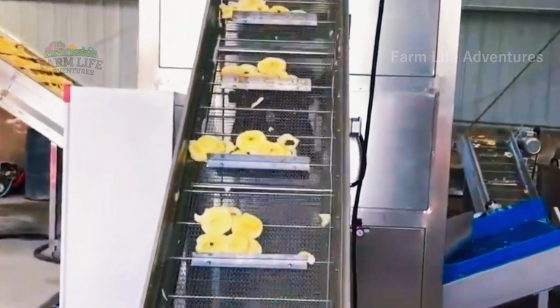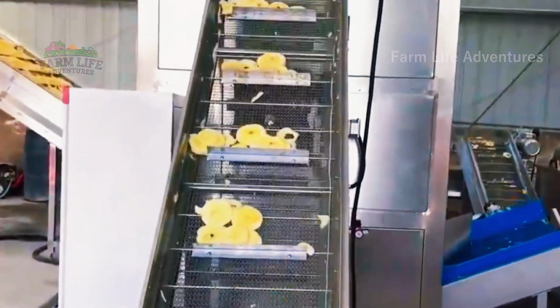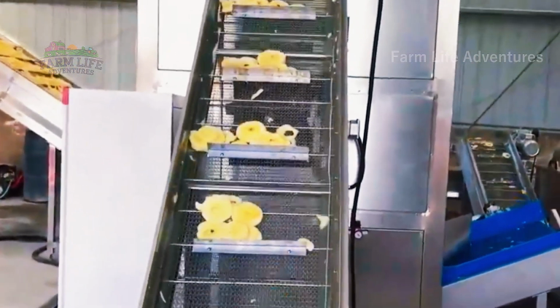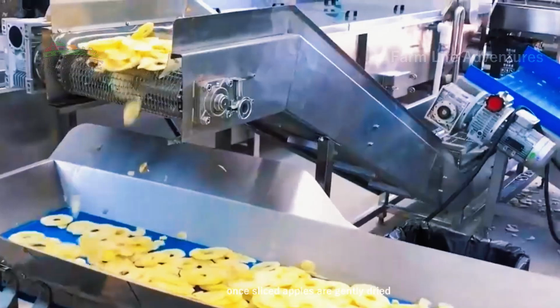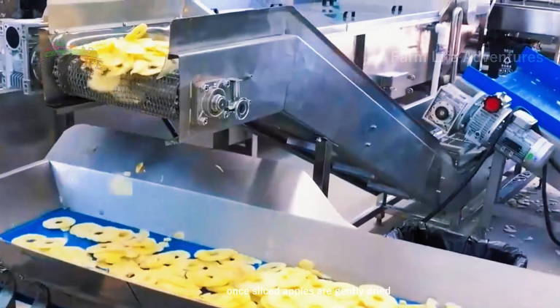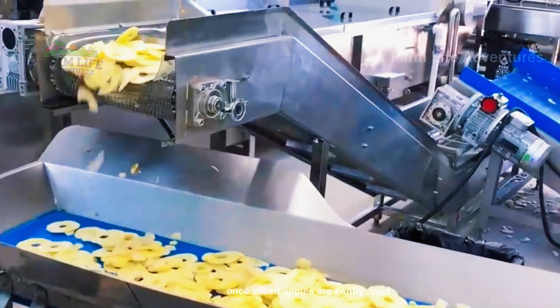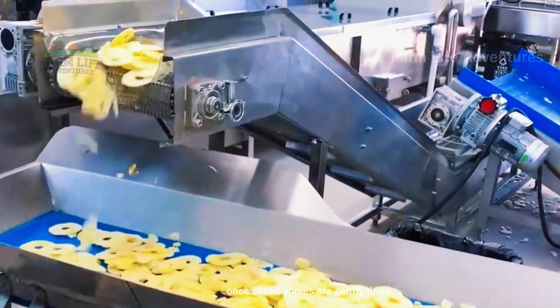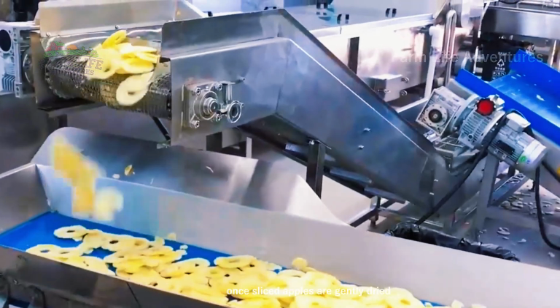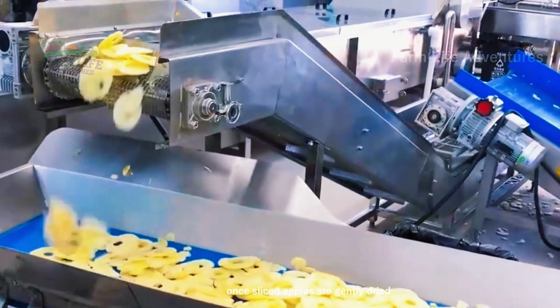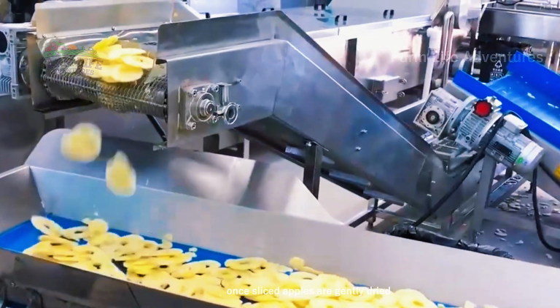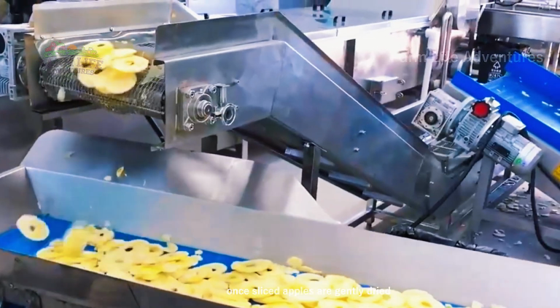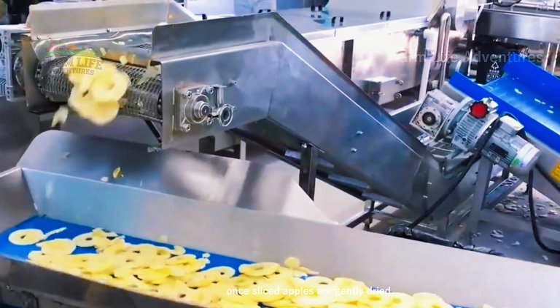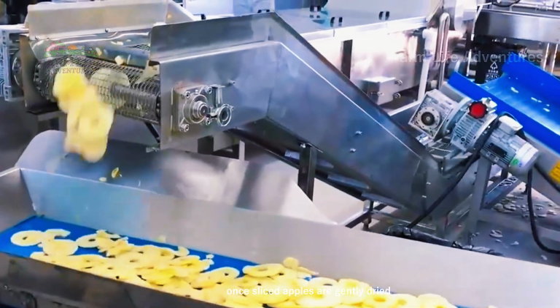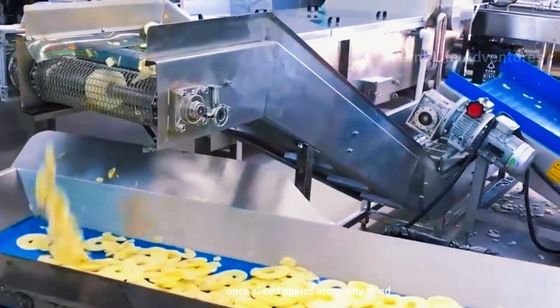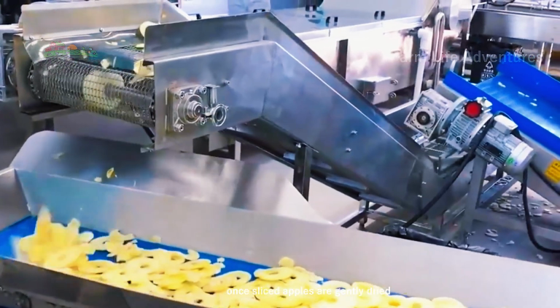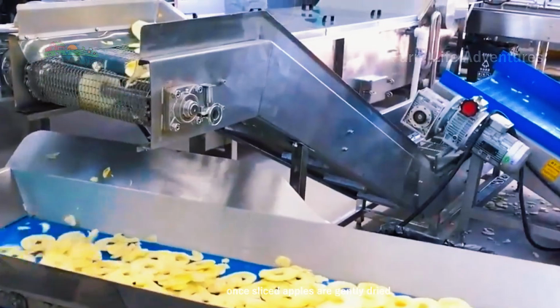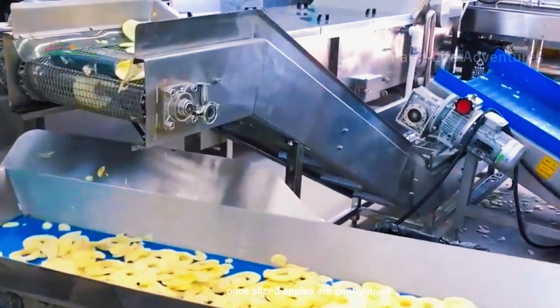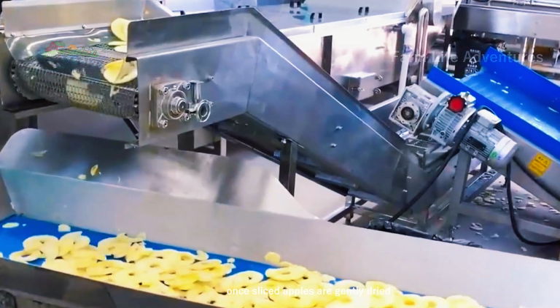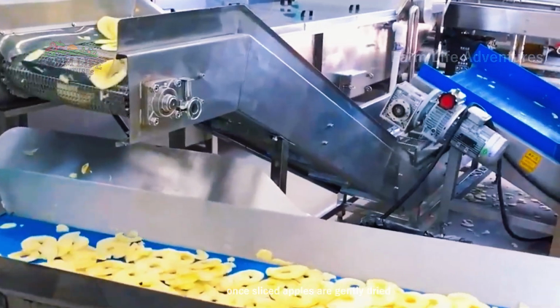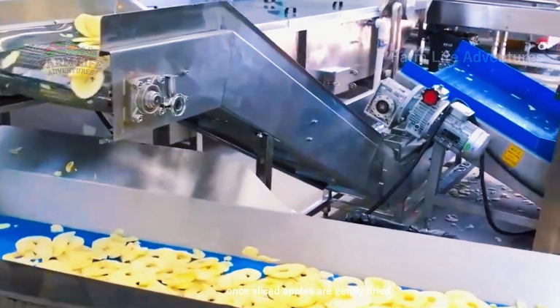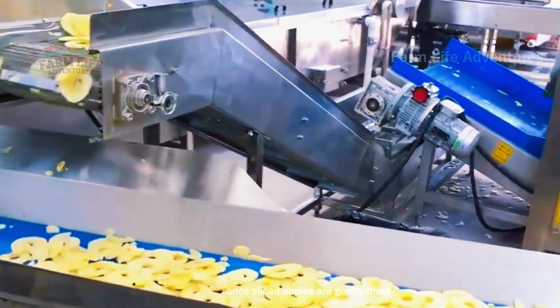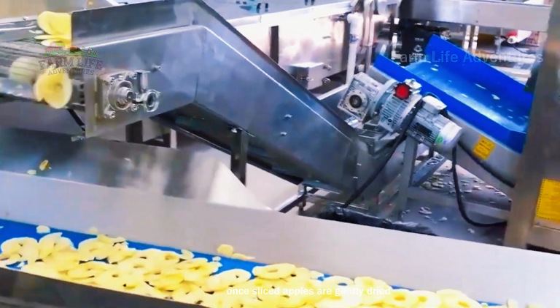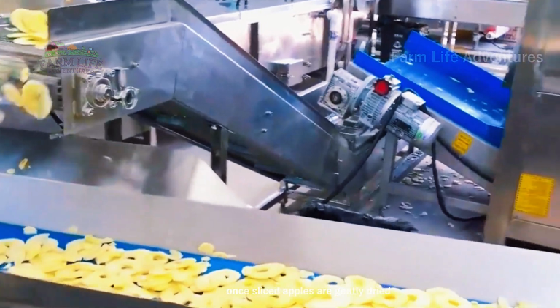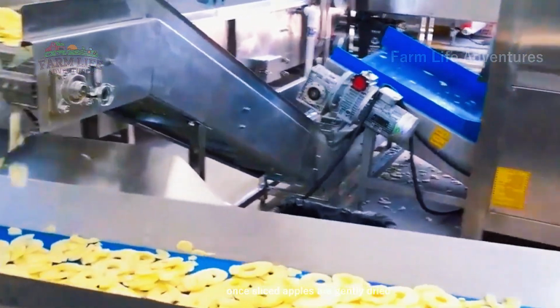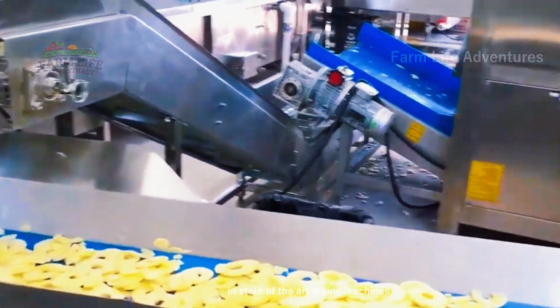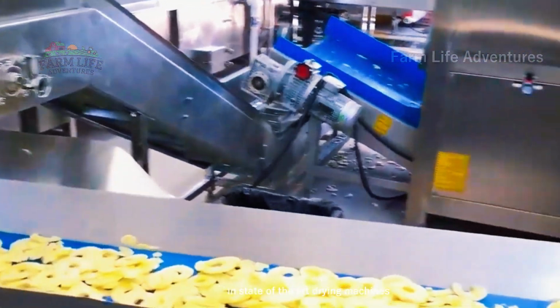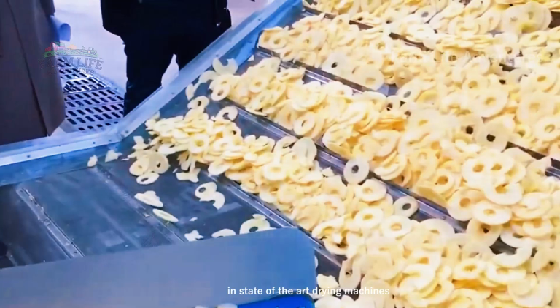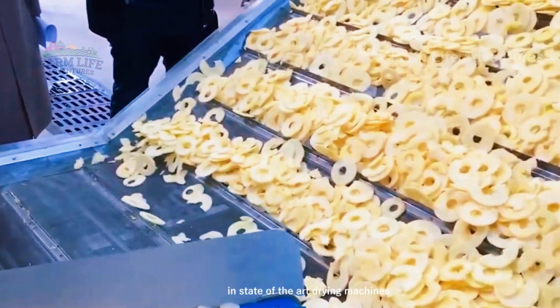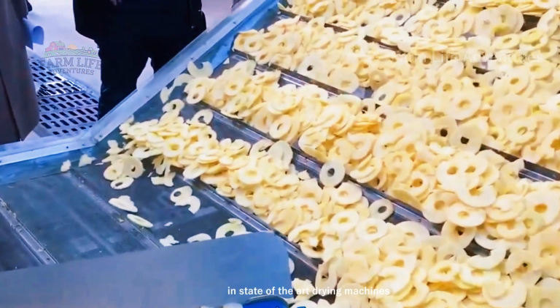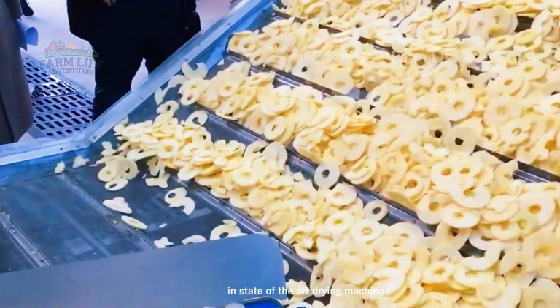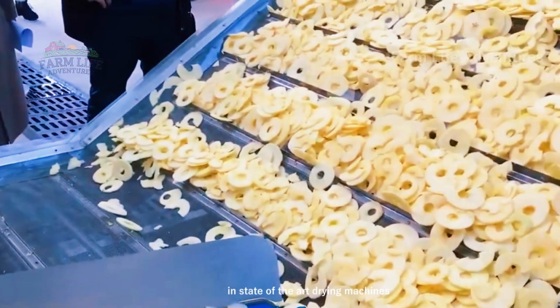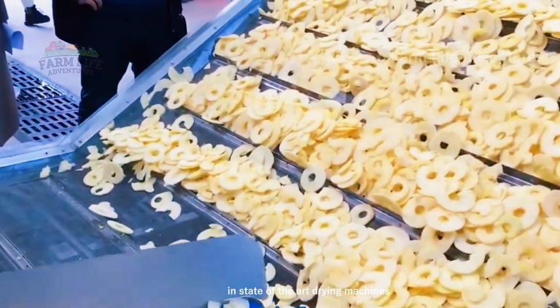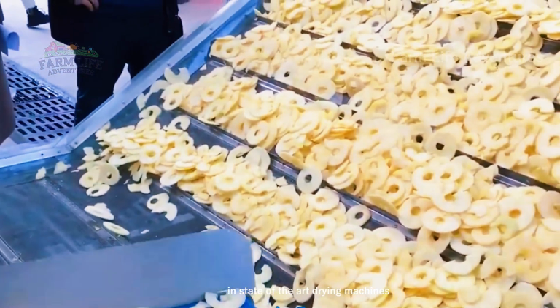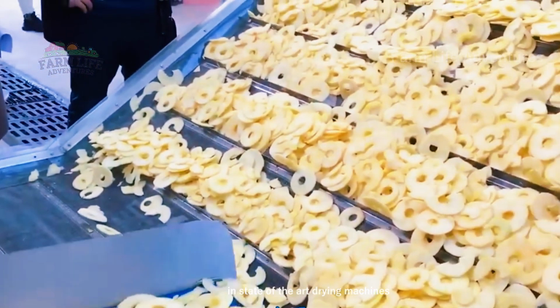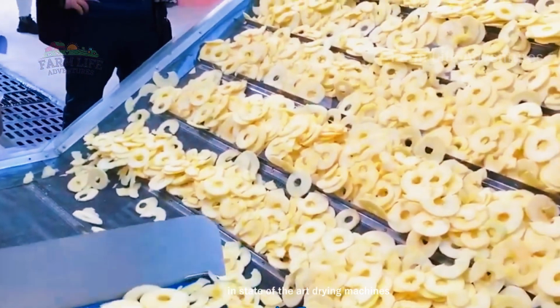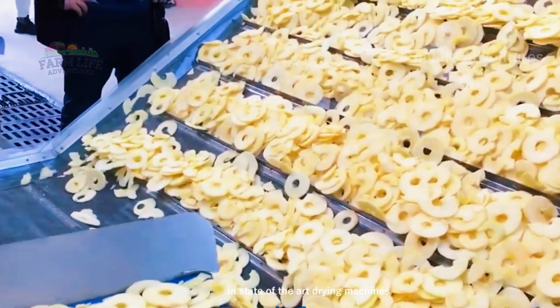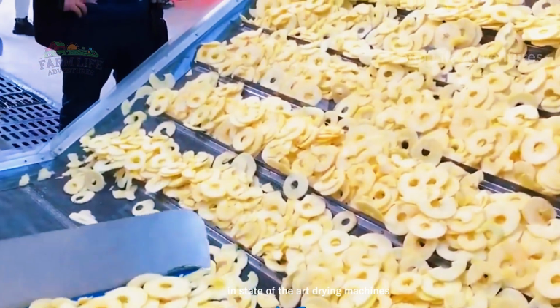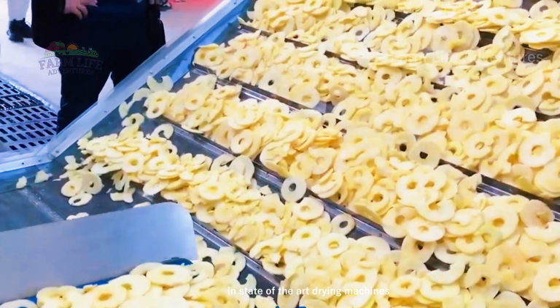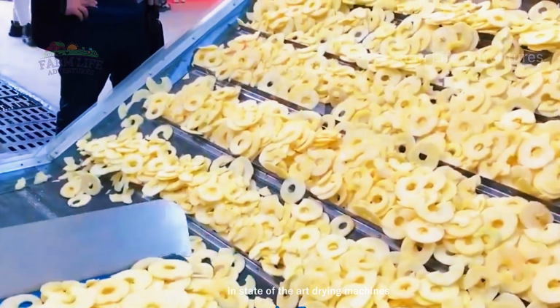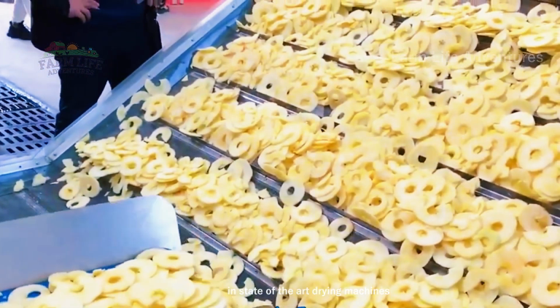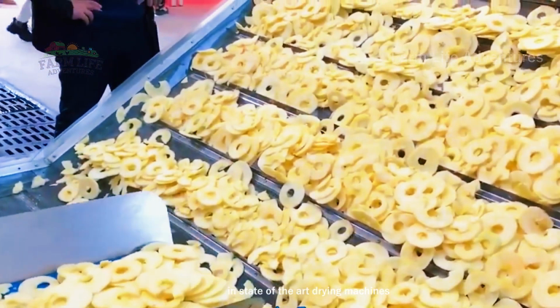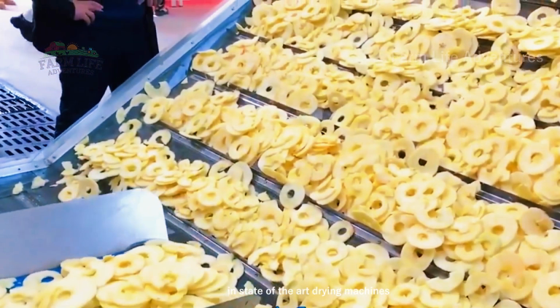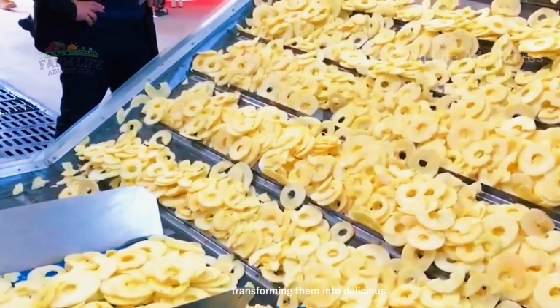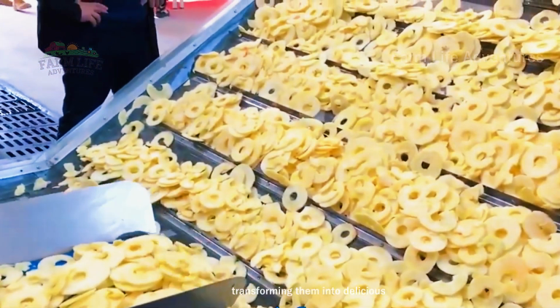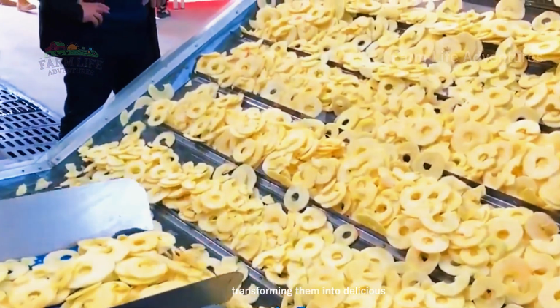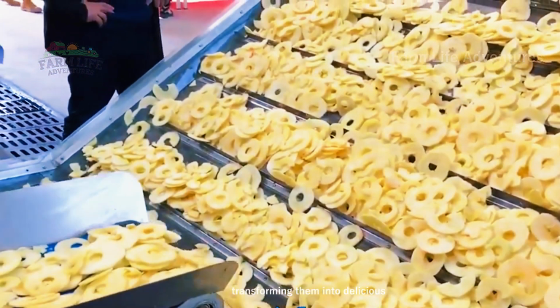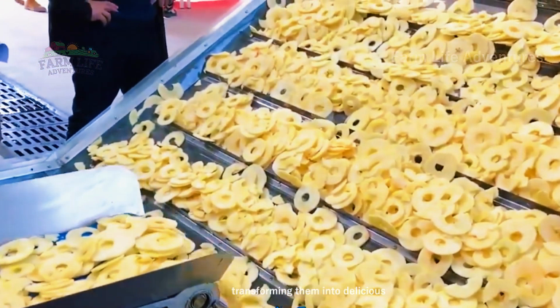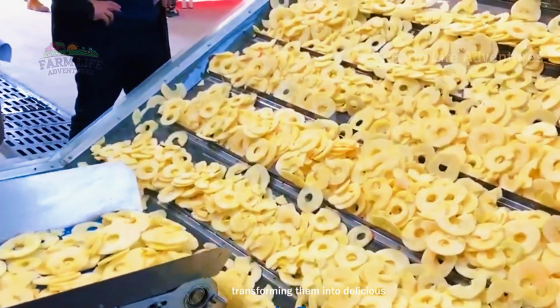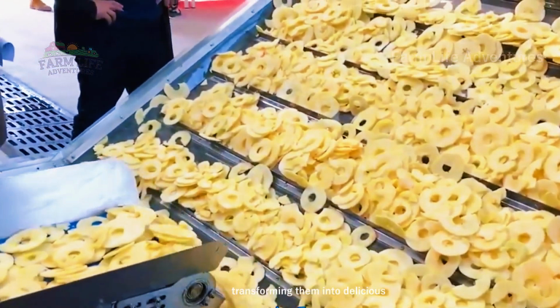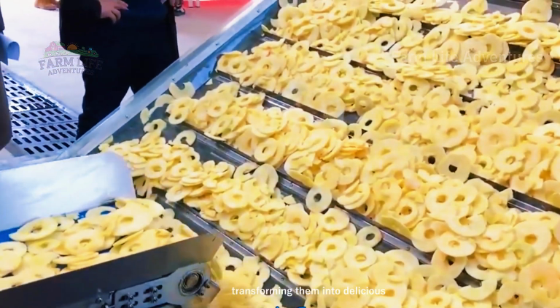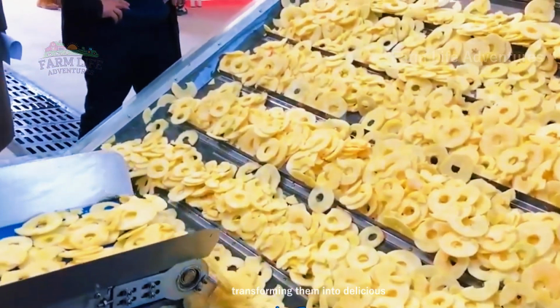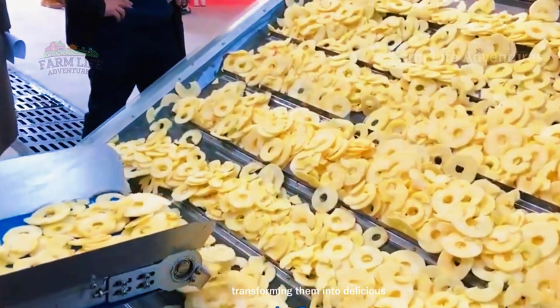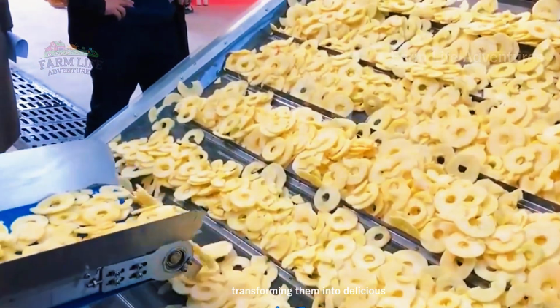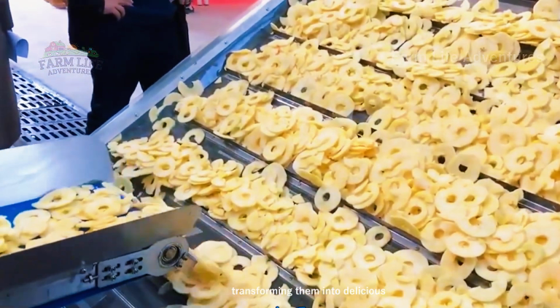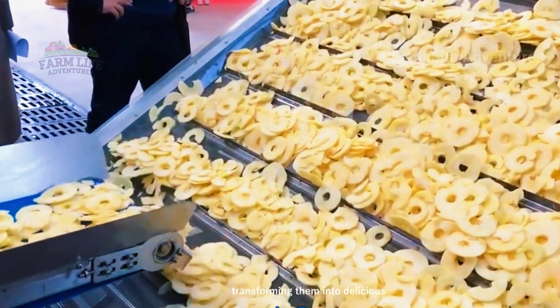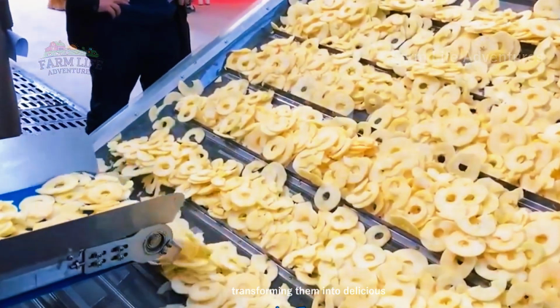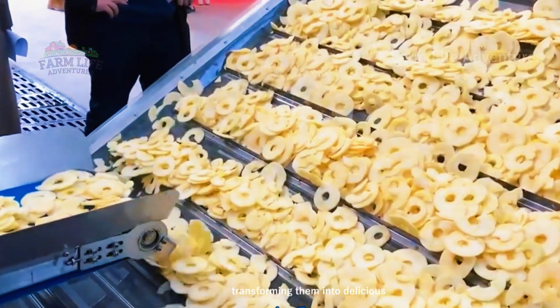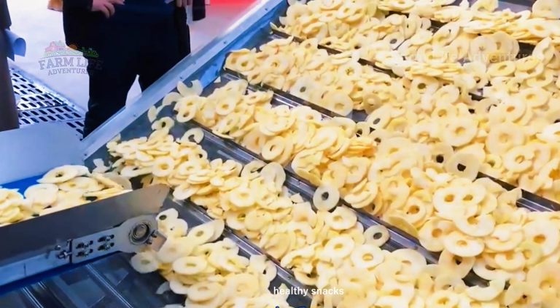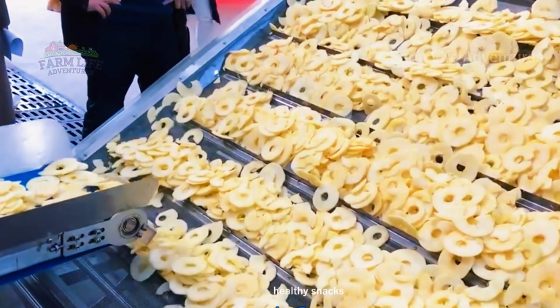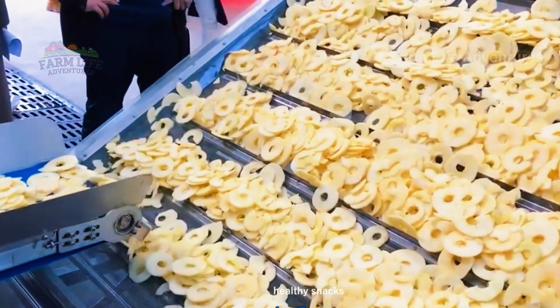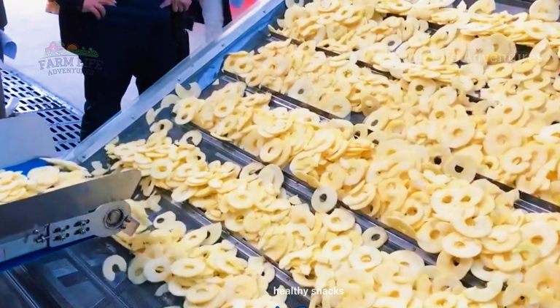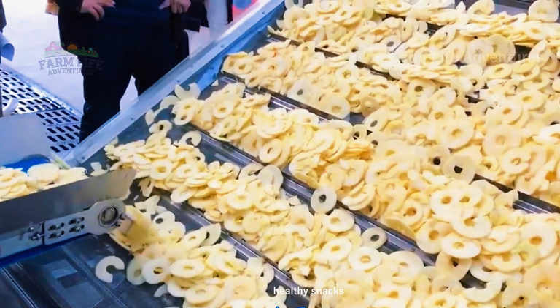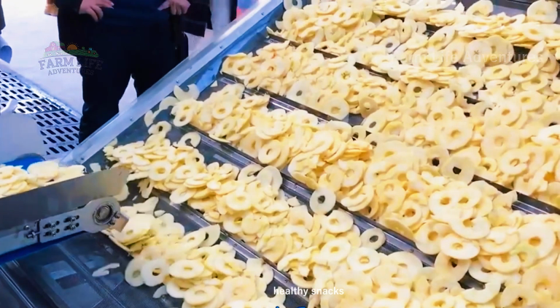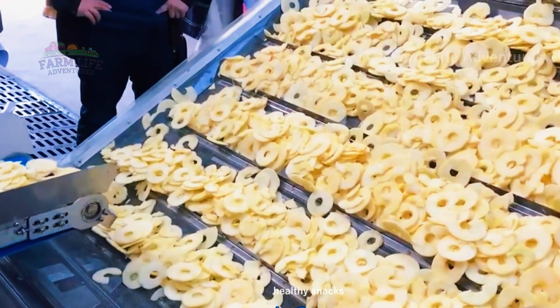Once sliced, apples are gently dried in state-of-the-art drying machines, transforming them into delicious, healthy snacks.